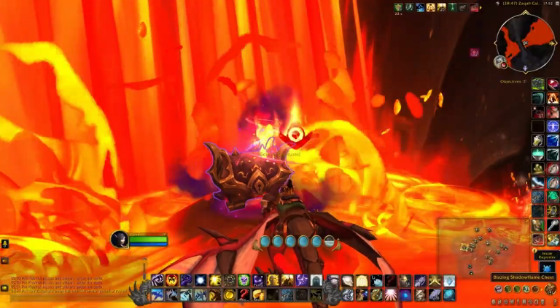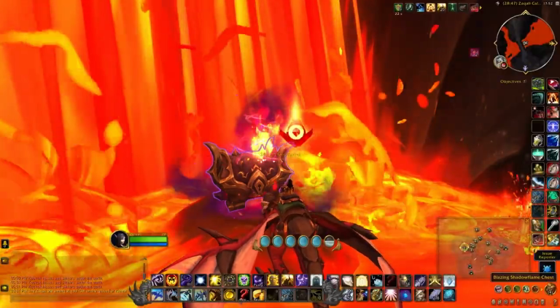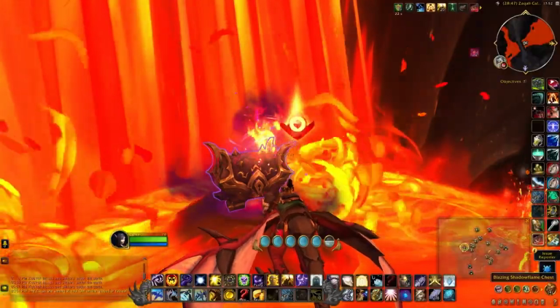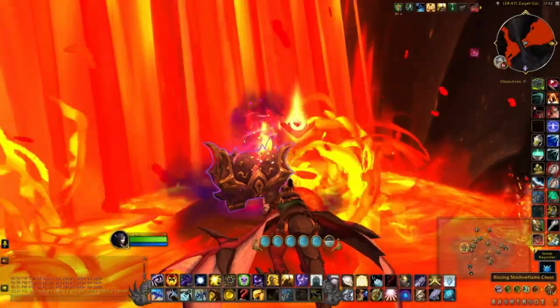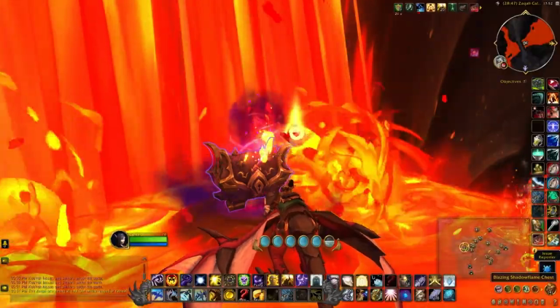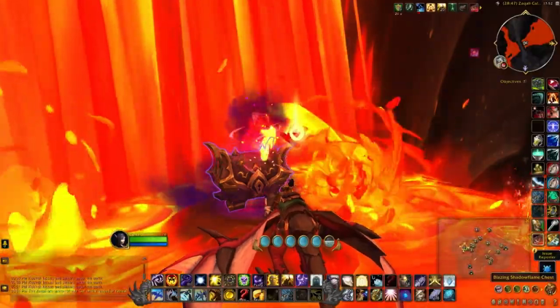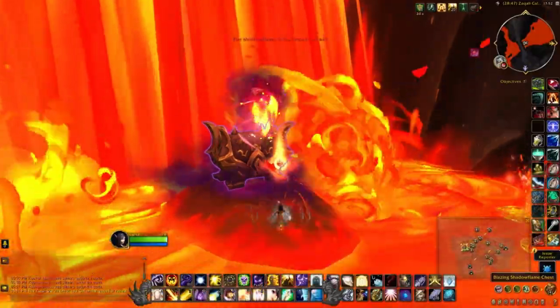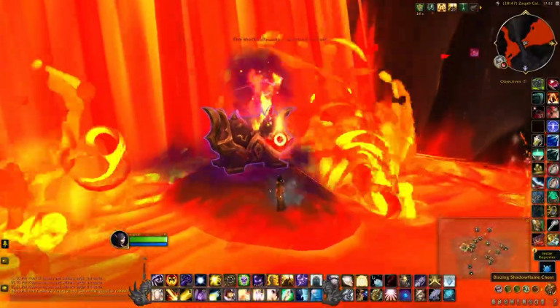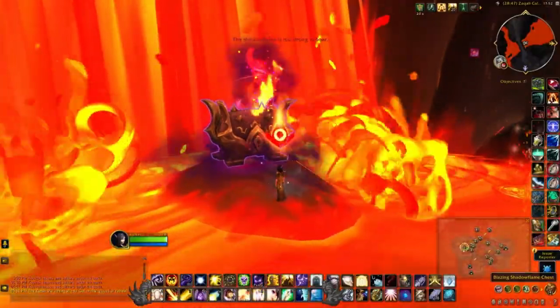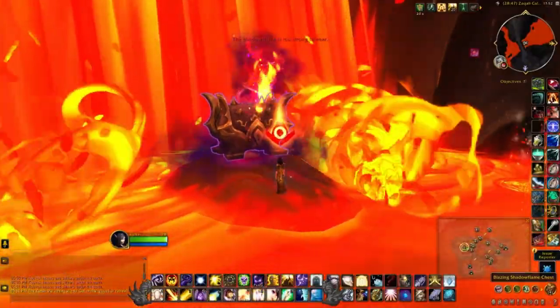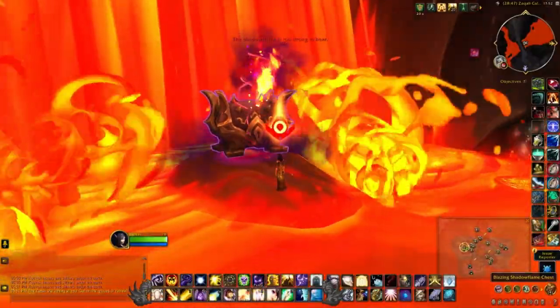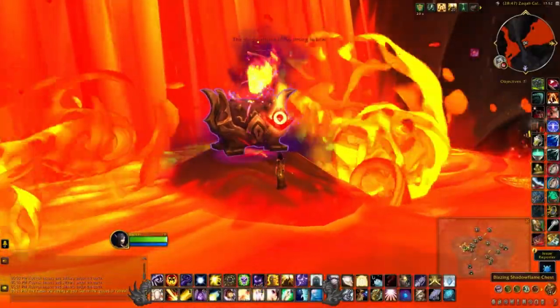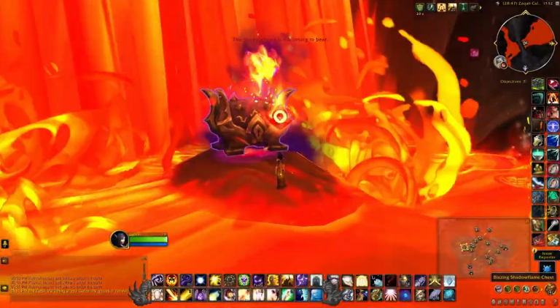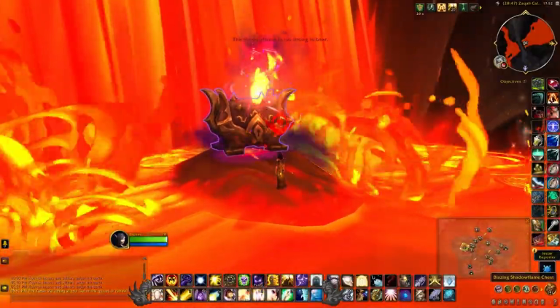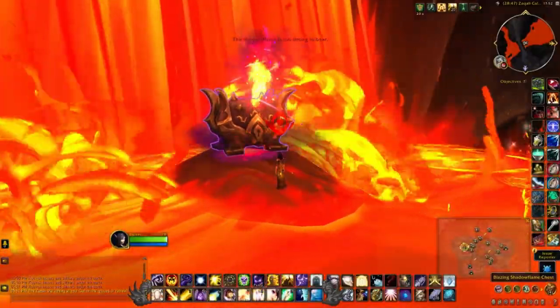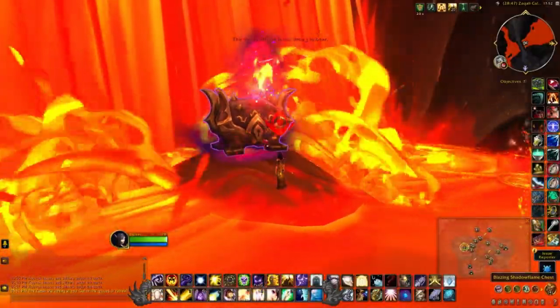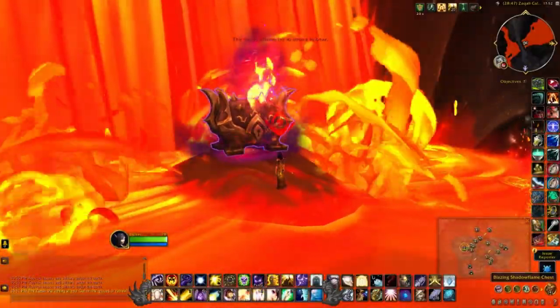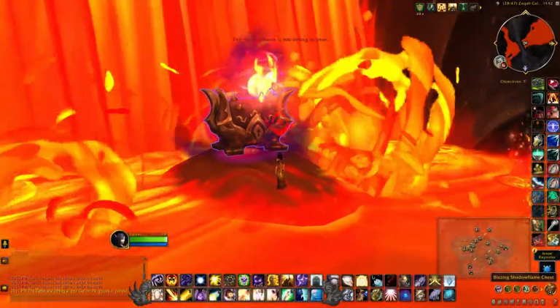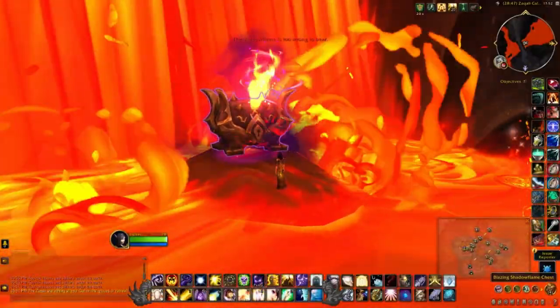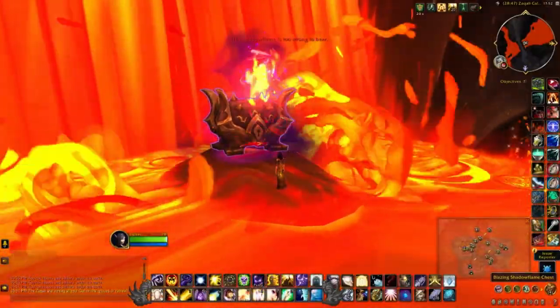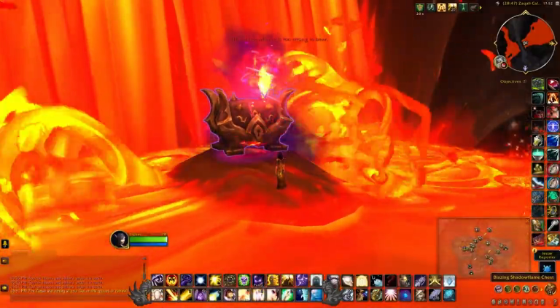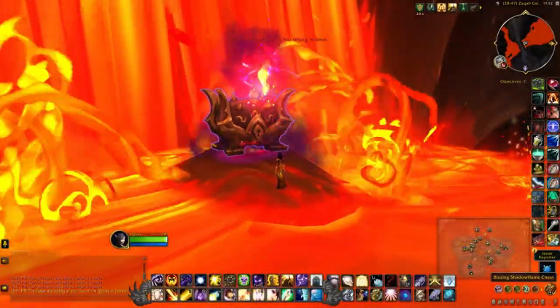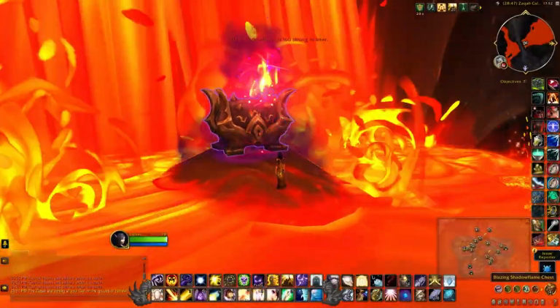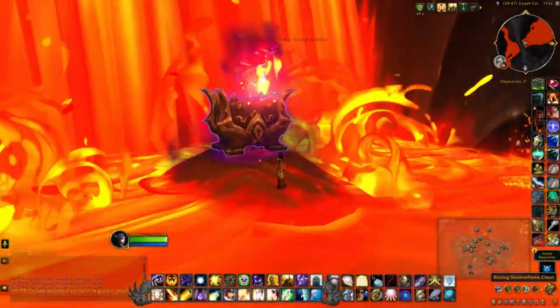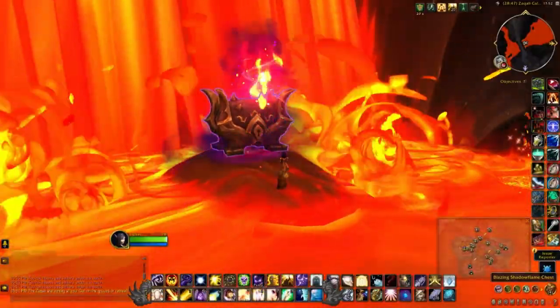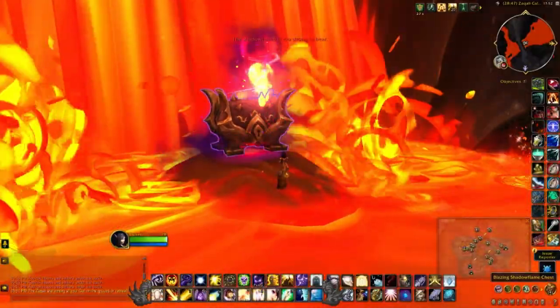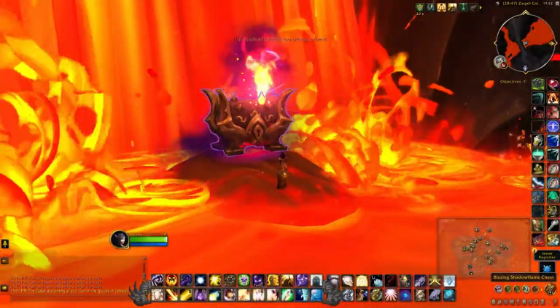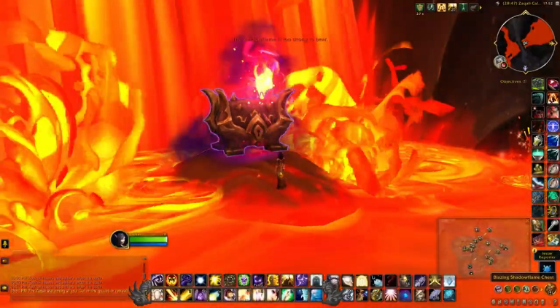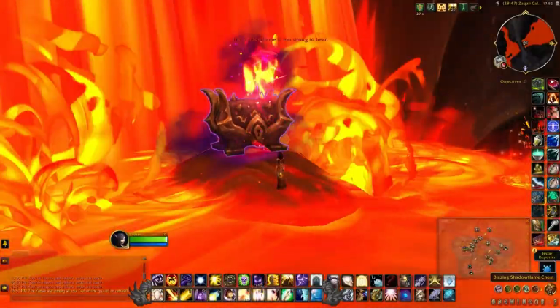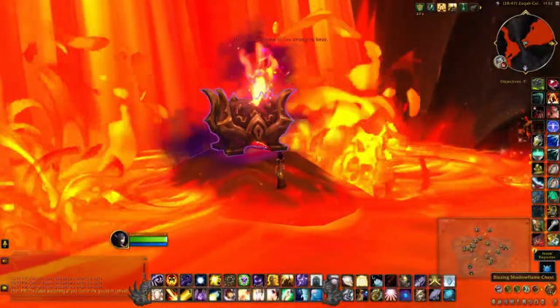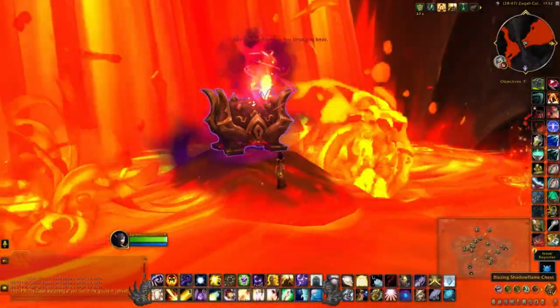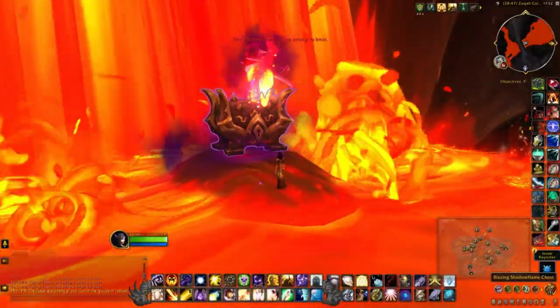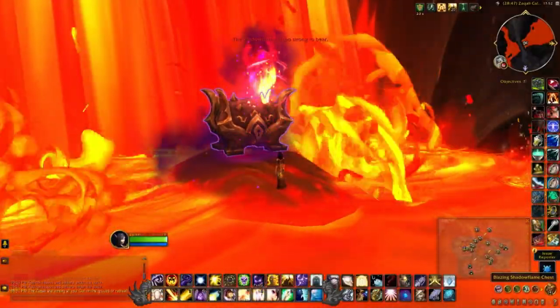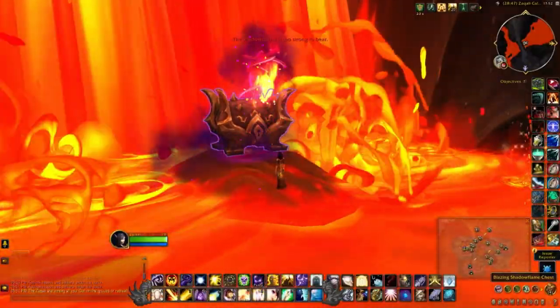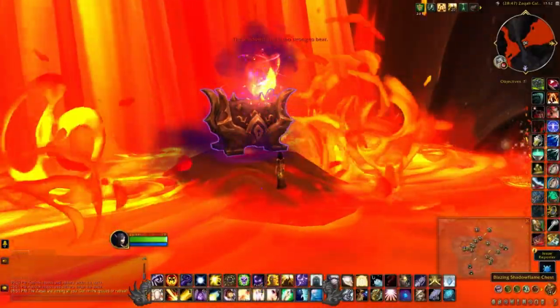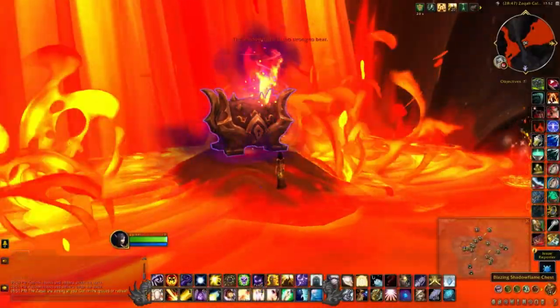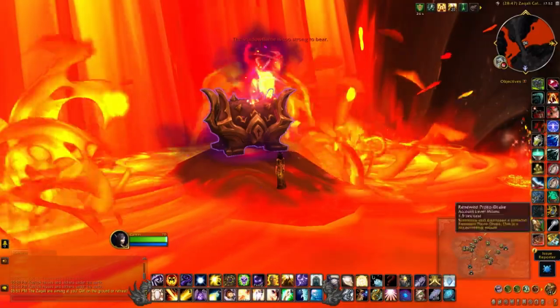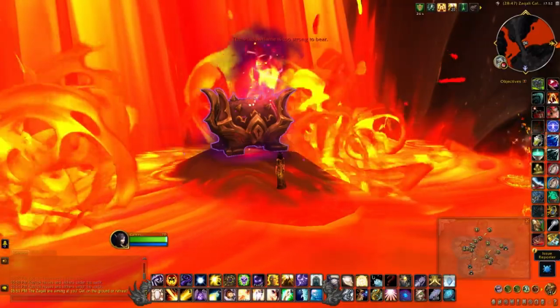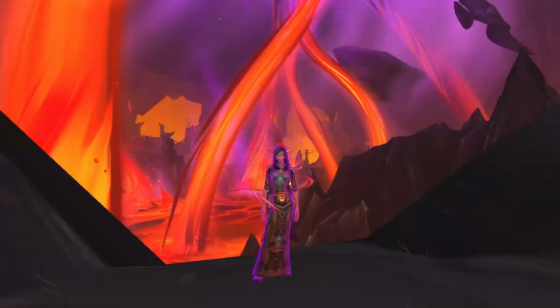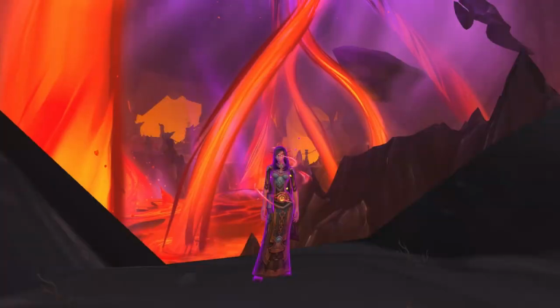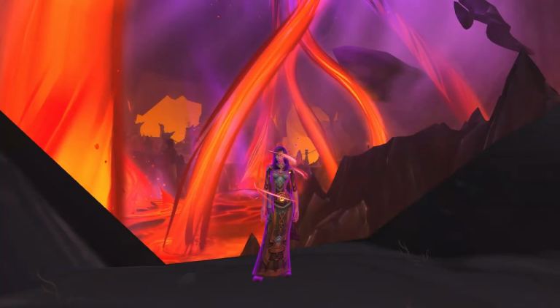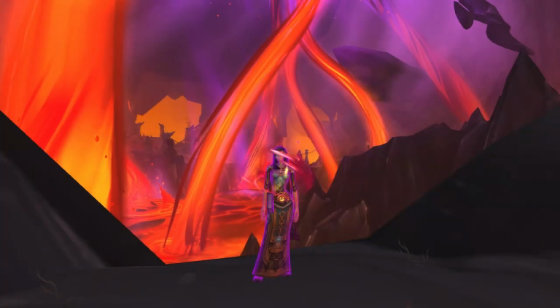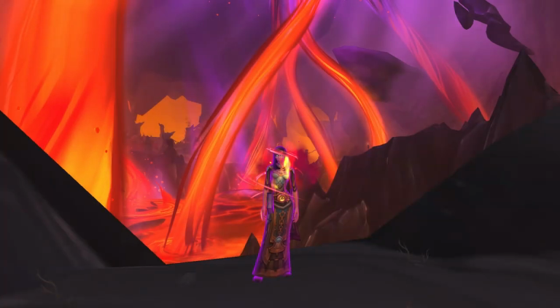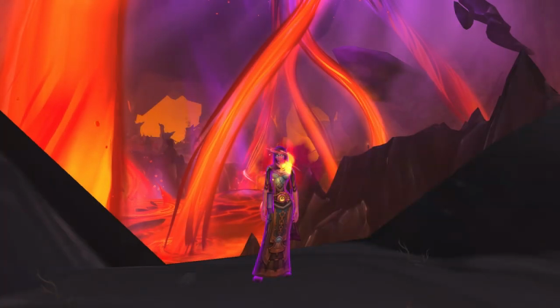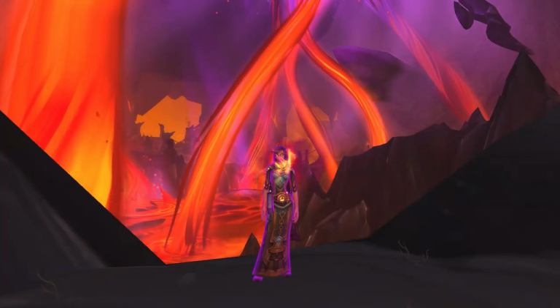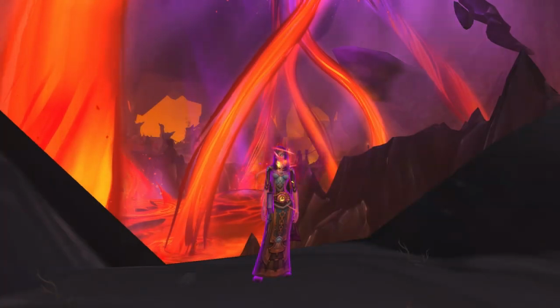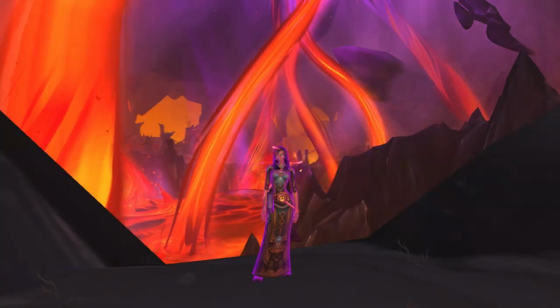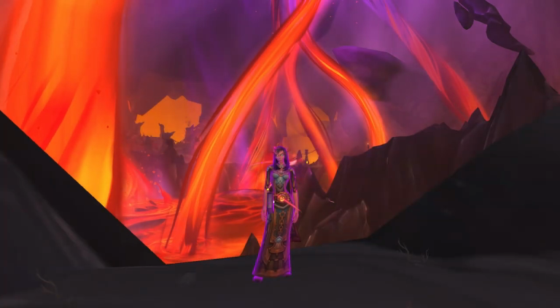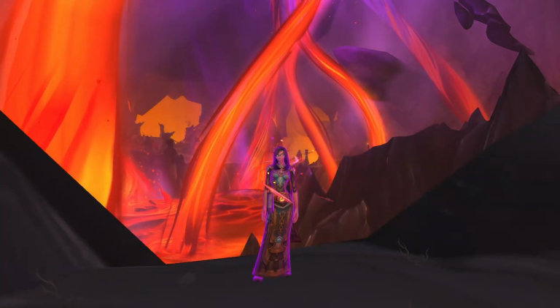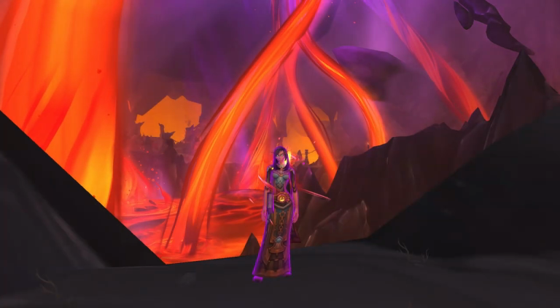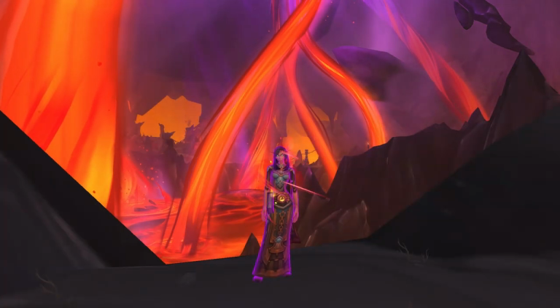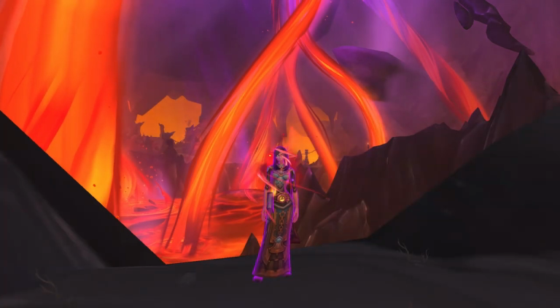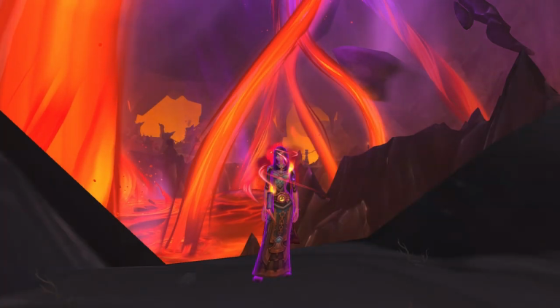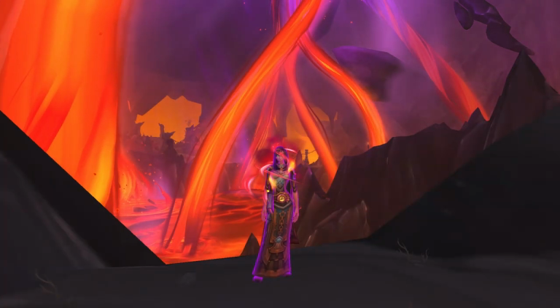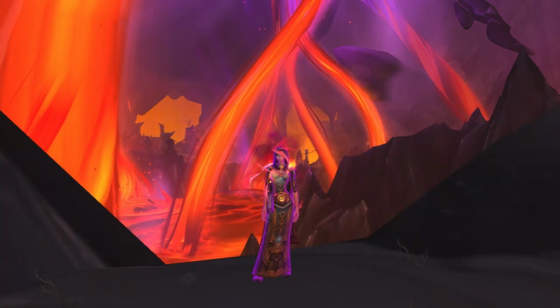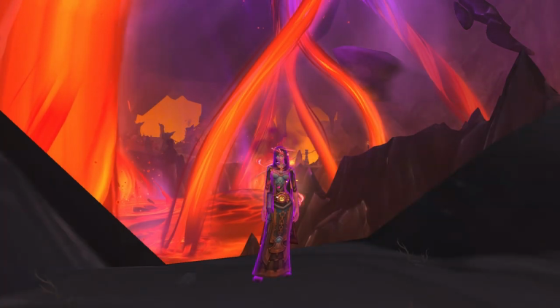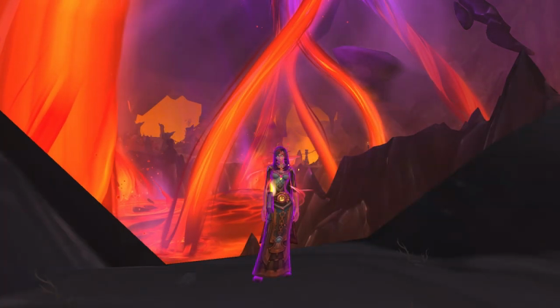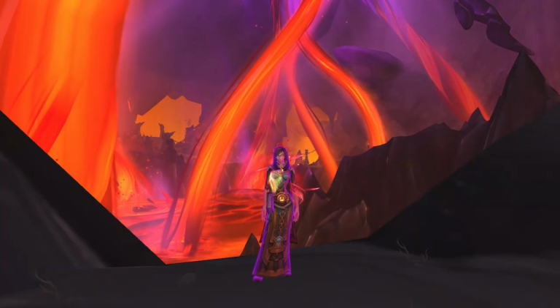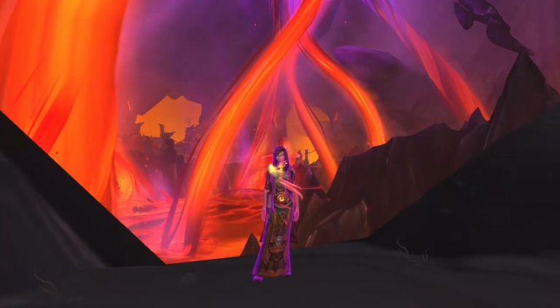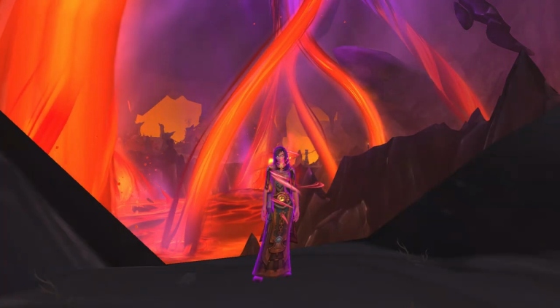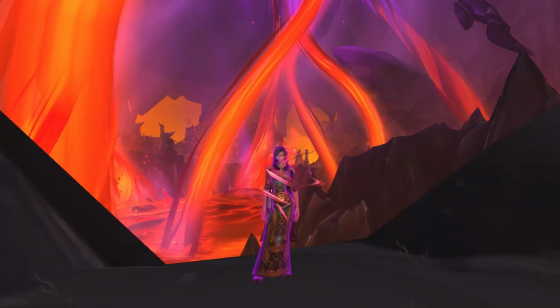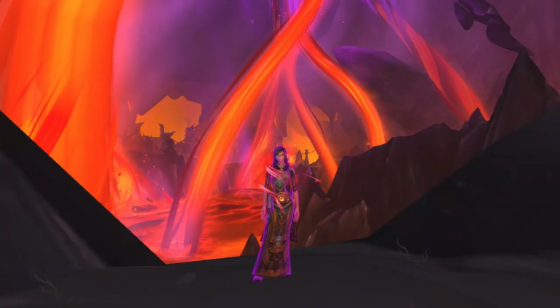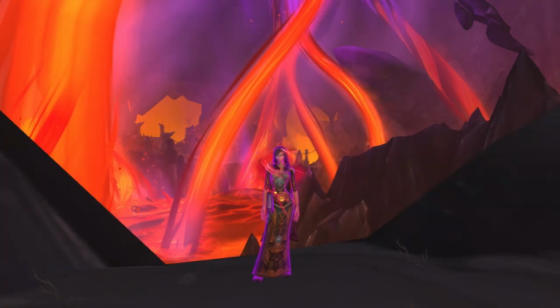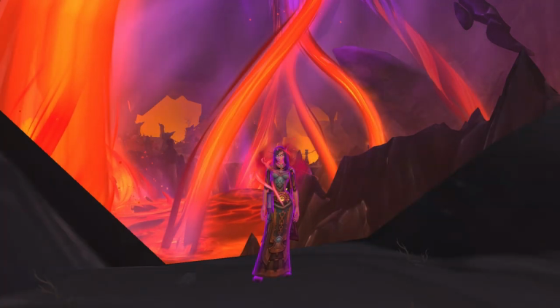Hey guys, this will be a video on how to open the Blazing Shadowflame chest, so if you'd like to see how that's done then please keep on watching.